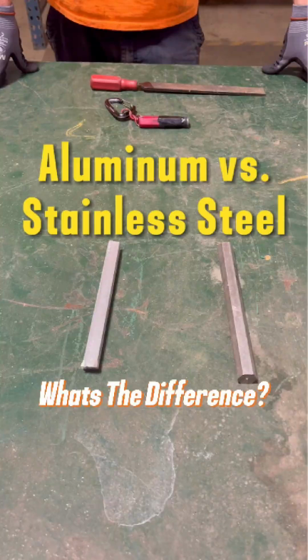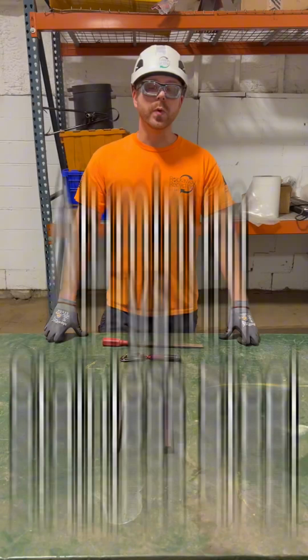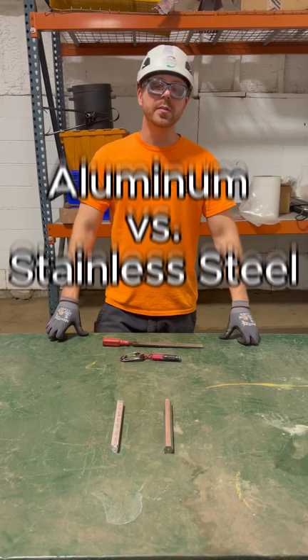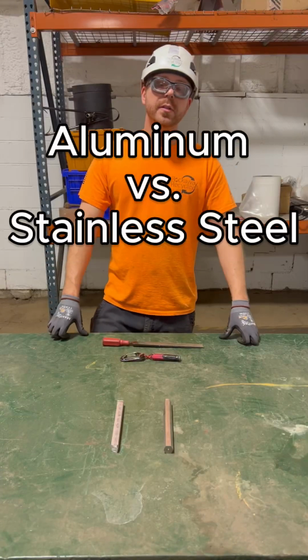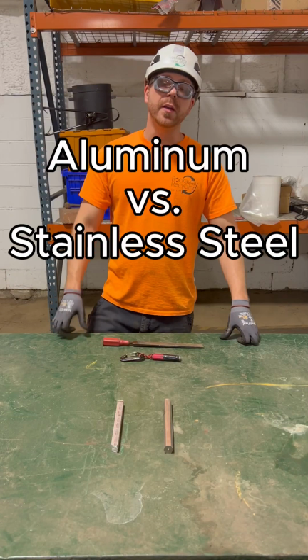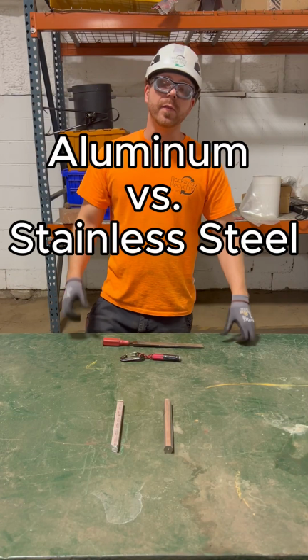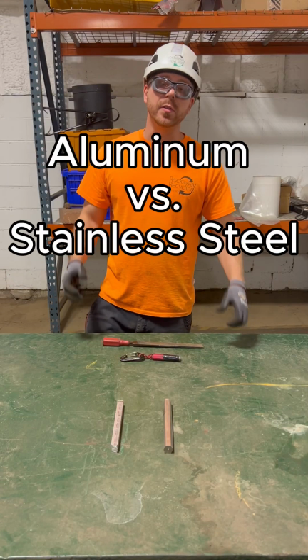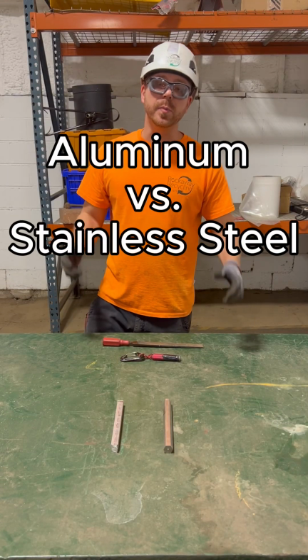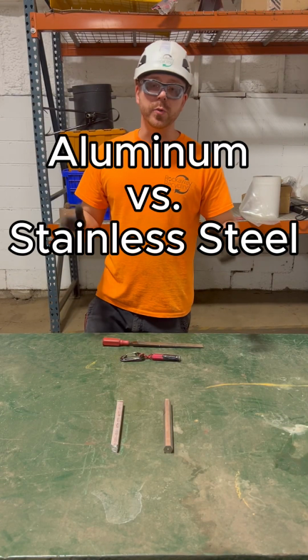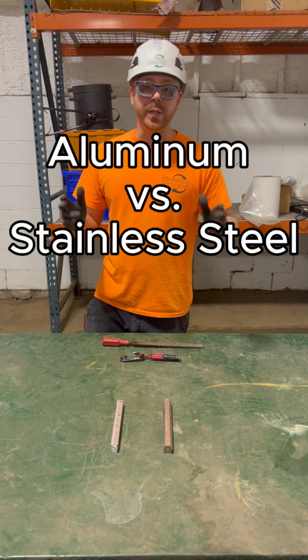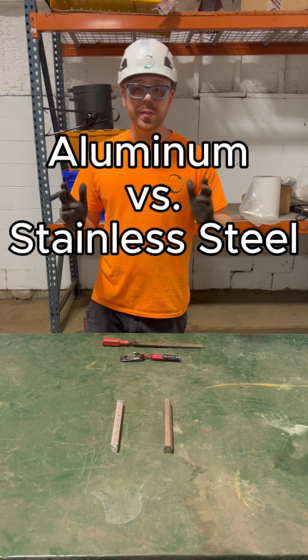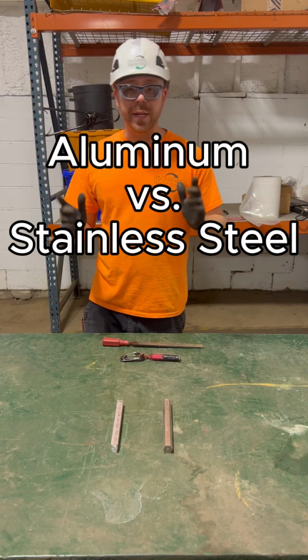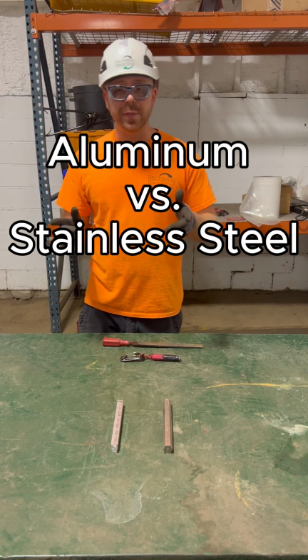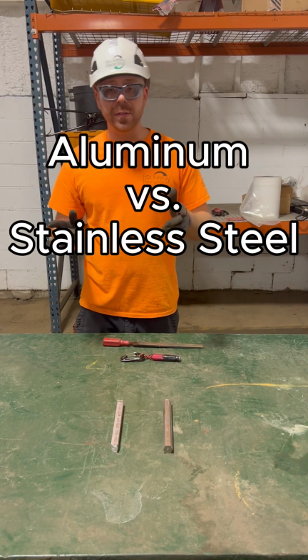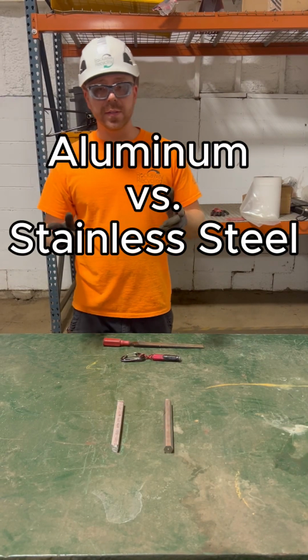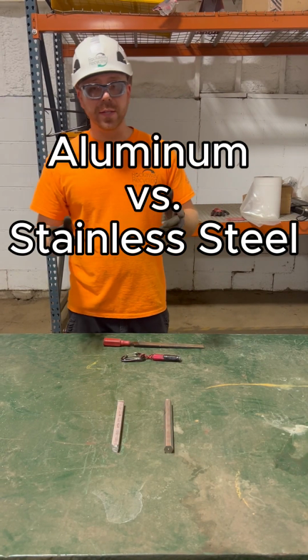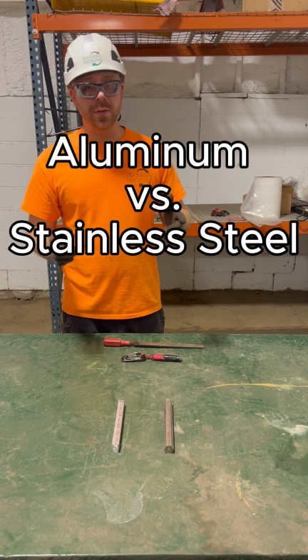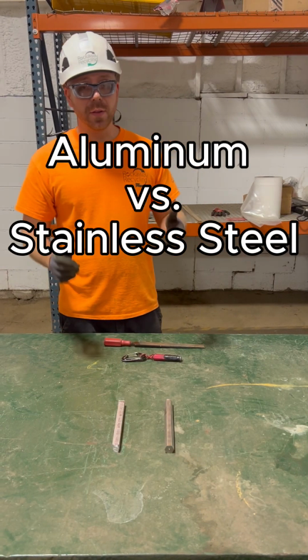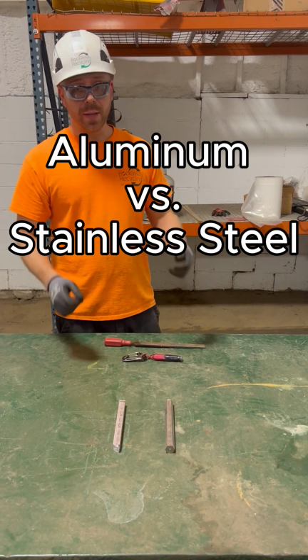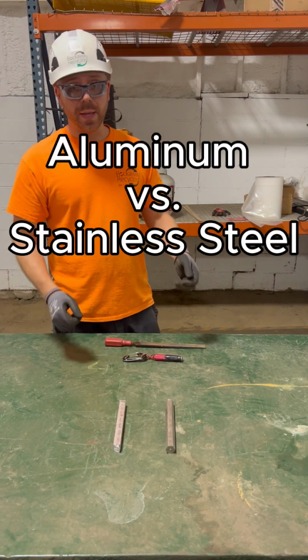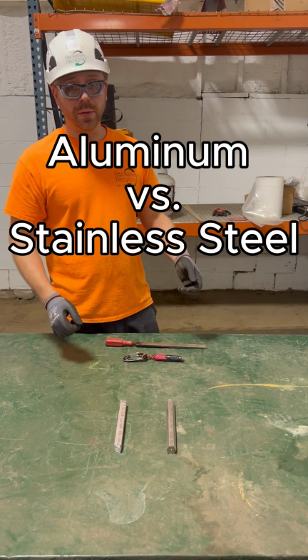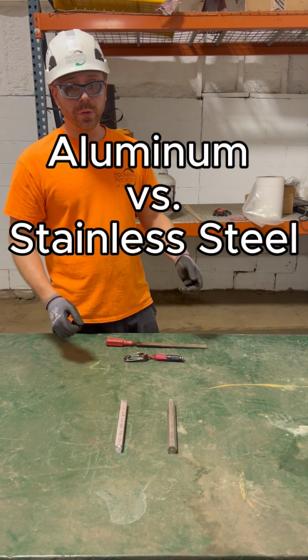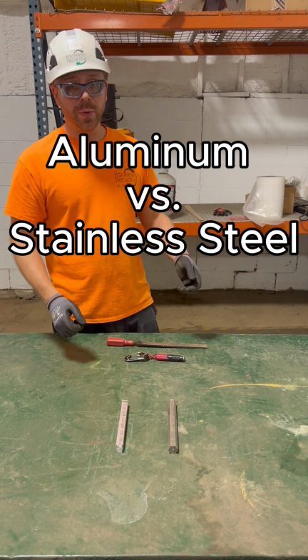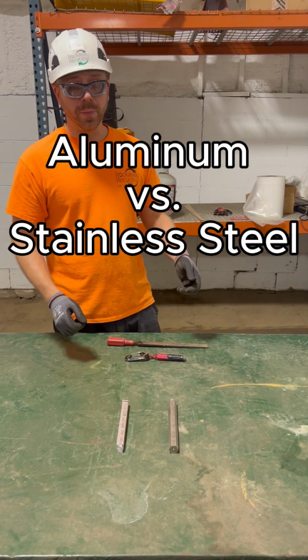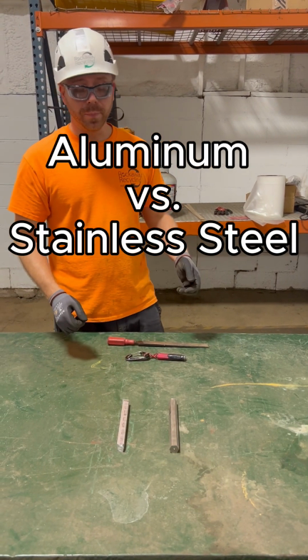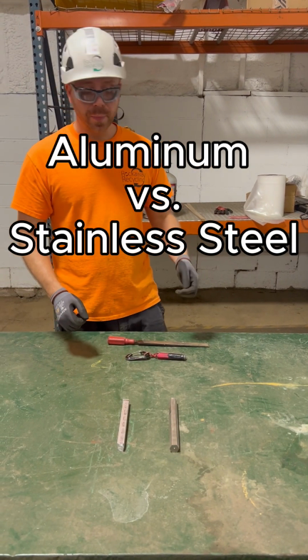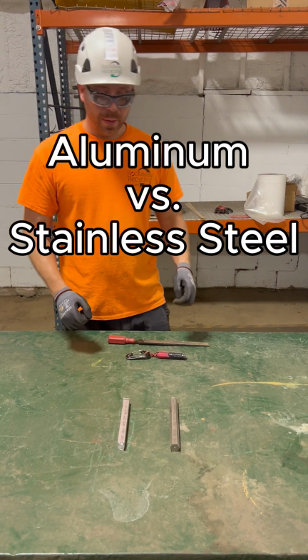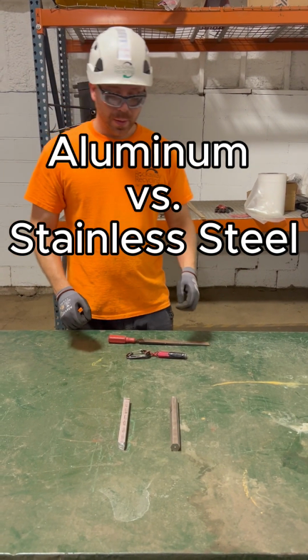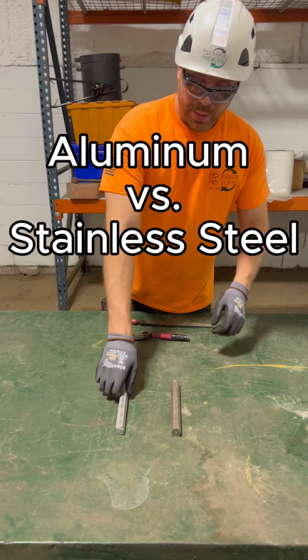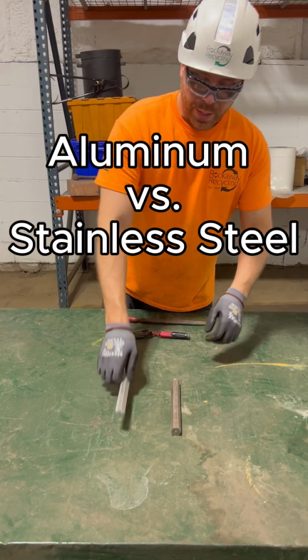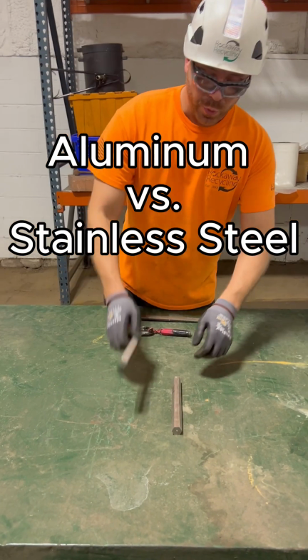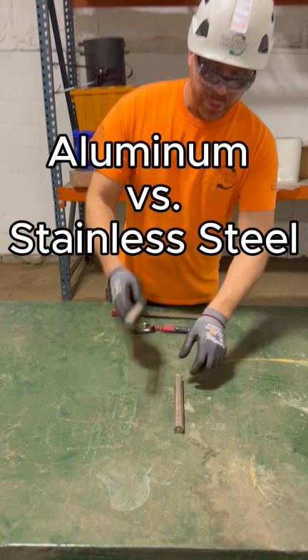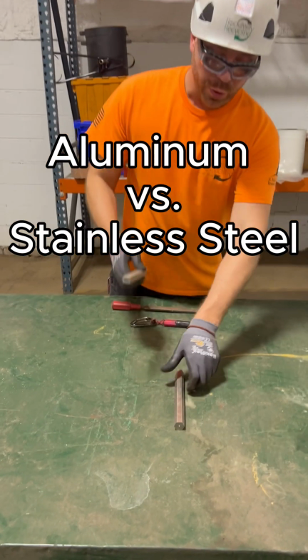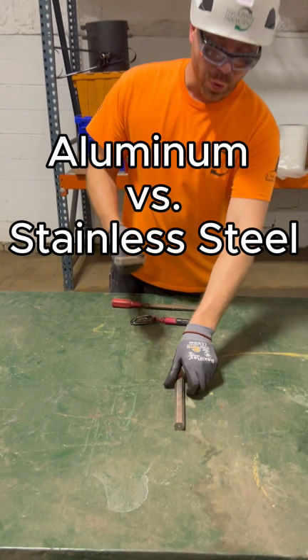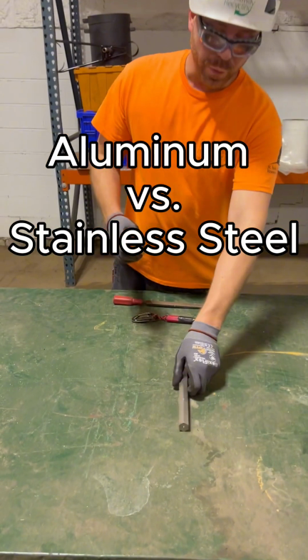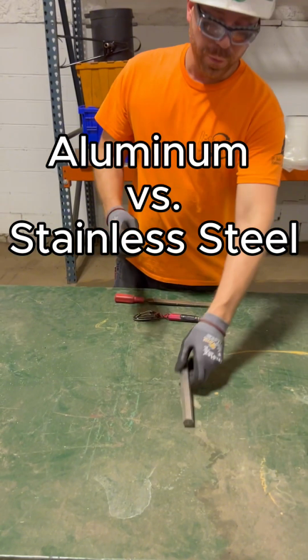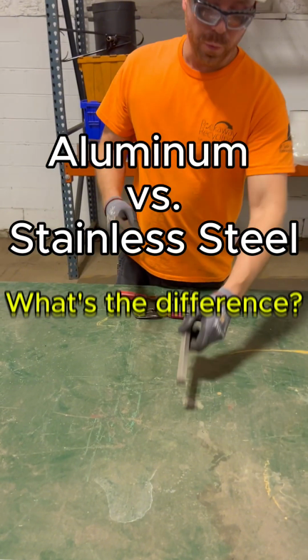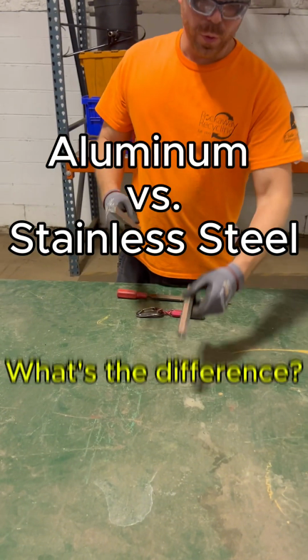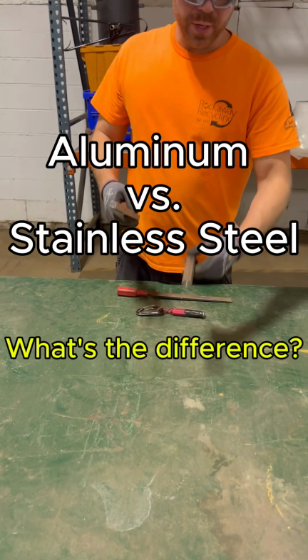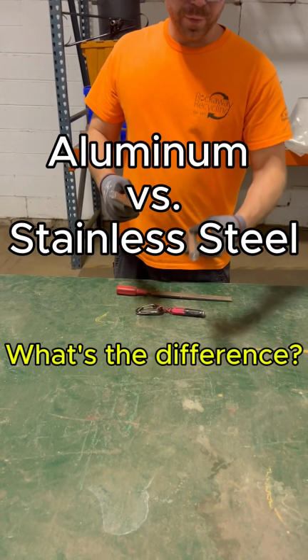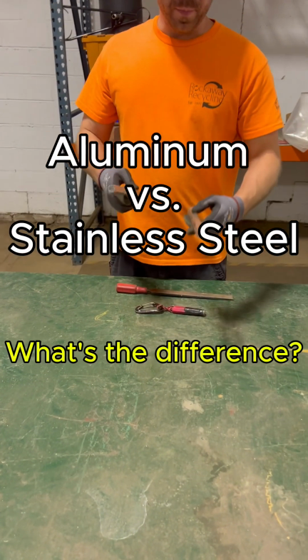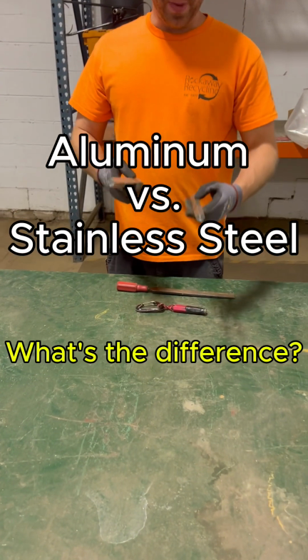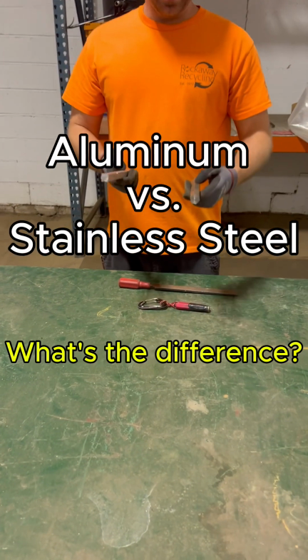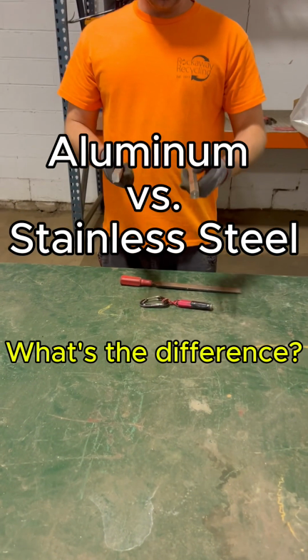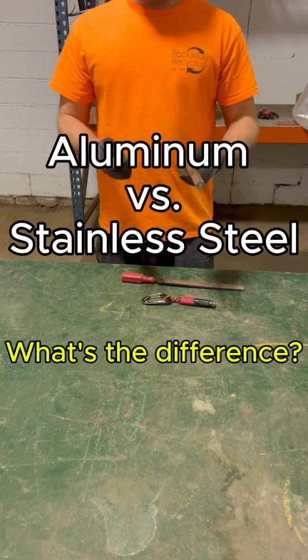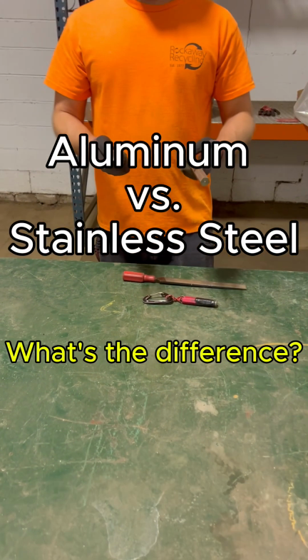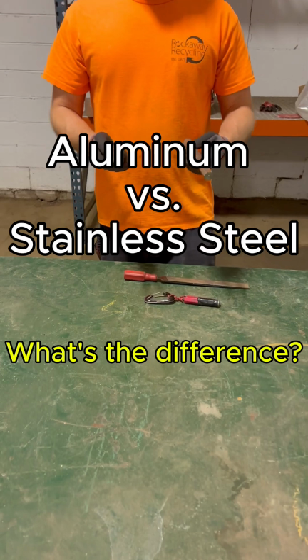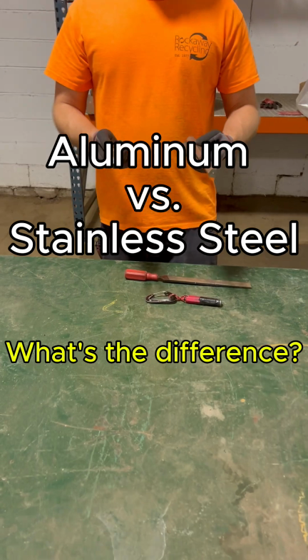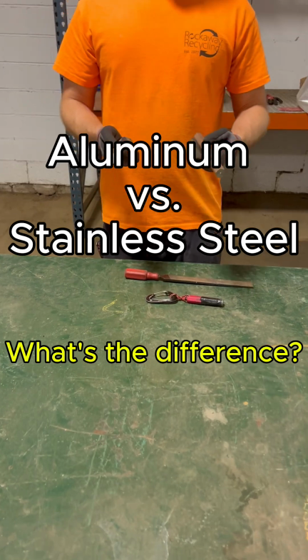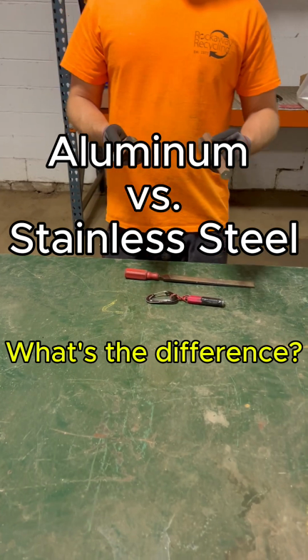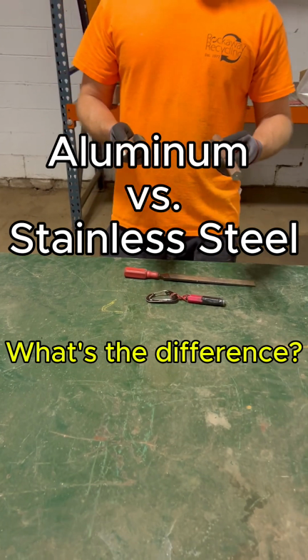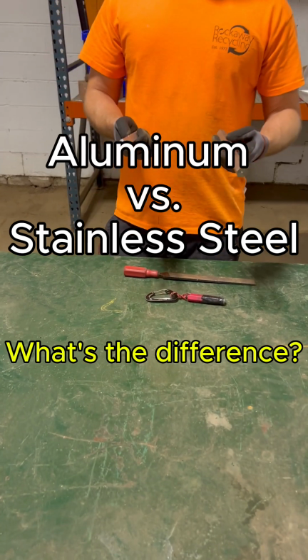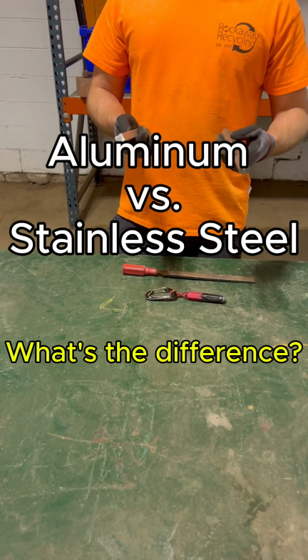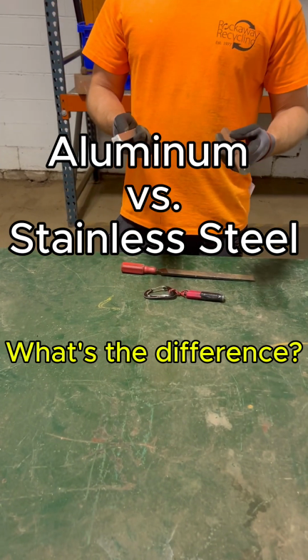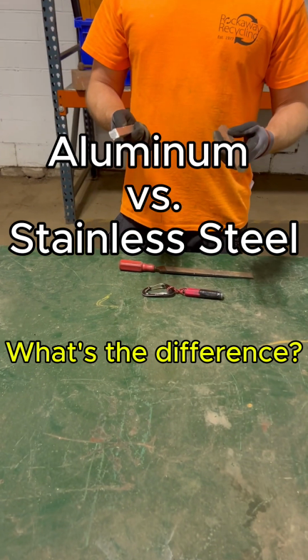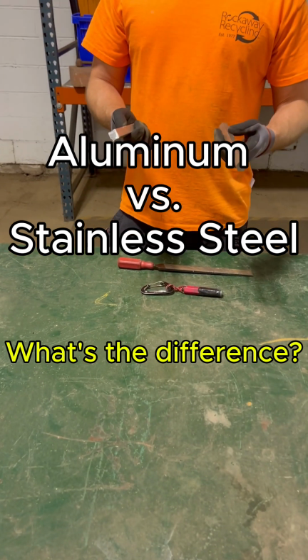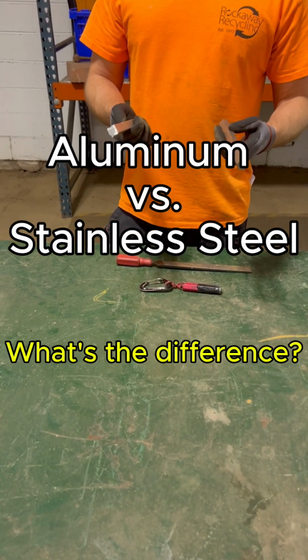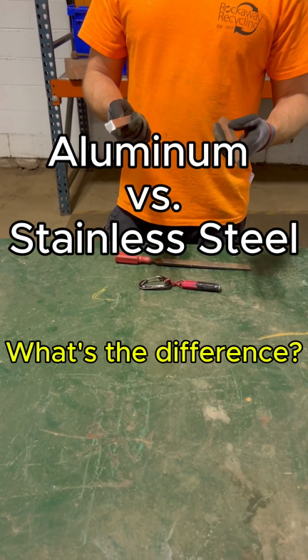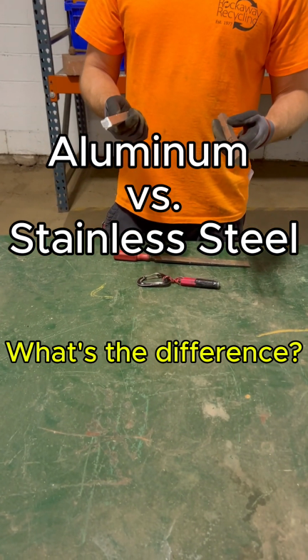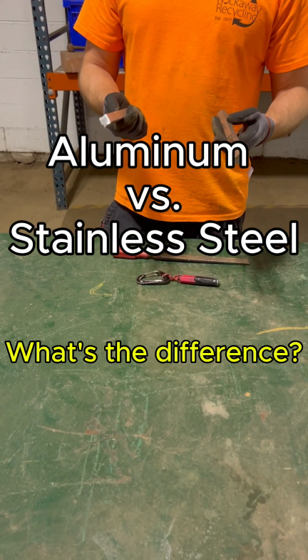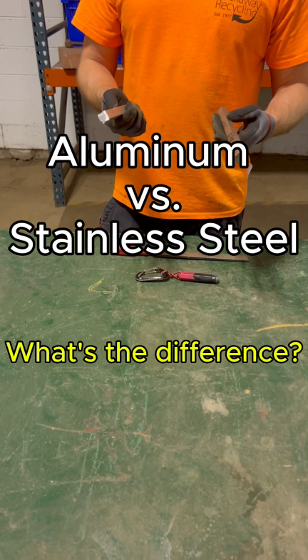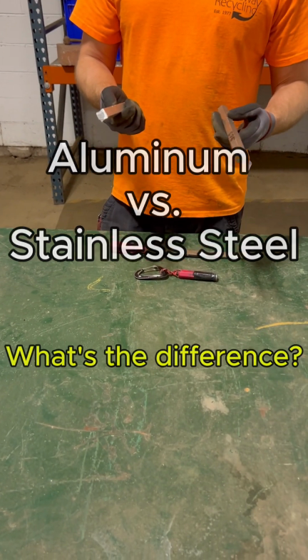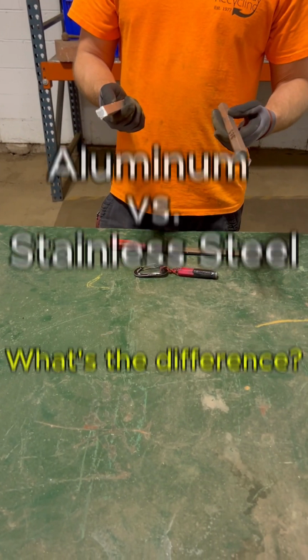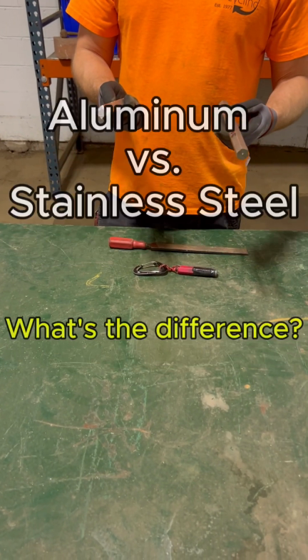What is the difference between stainless steel and aluminum? I'm going to go over four different methods to help you identify the difference between the two.